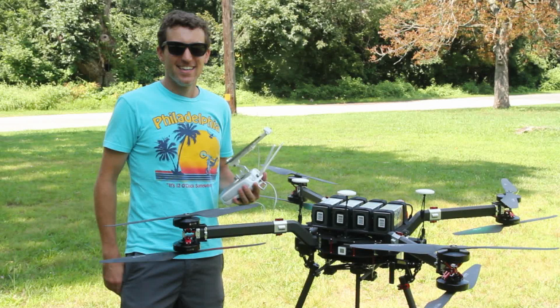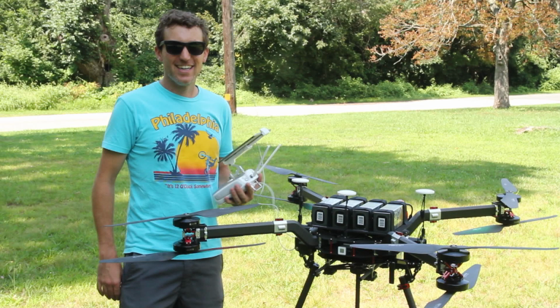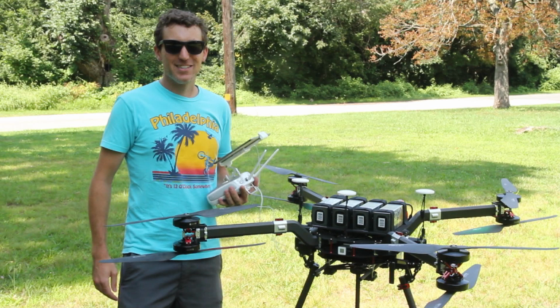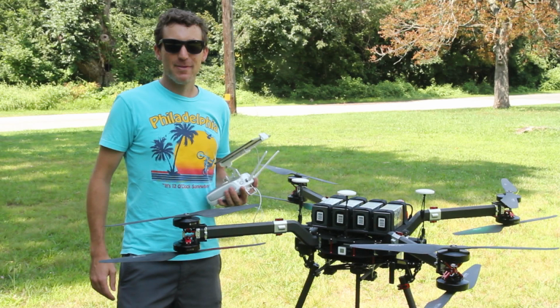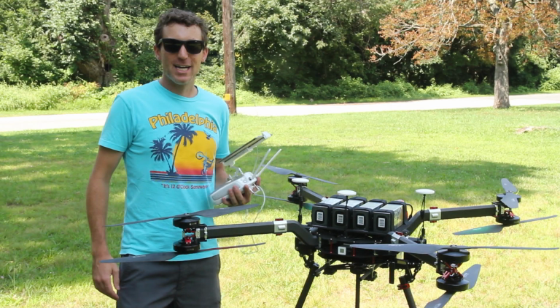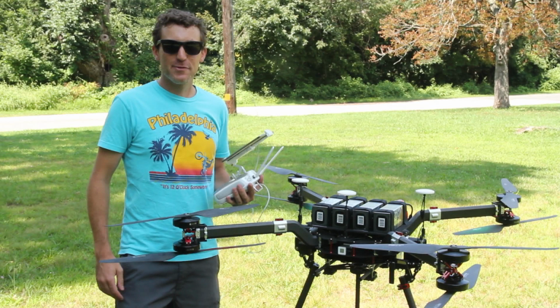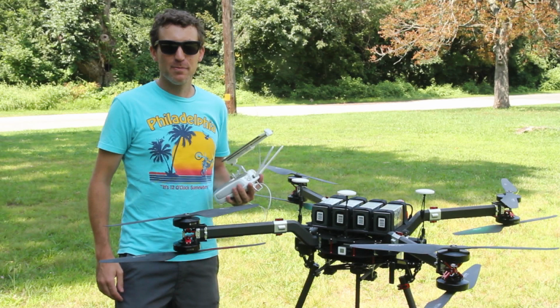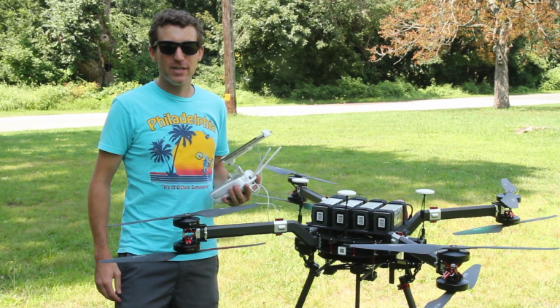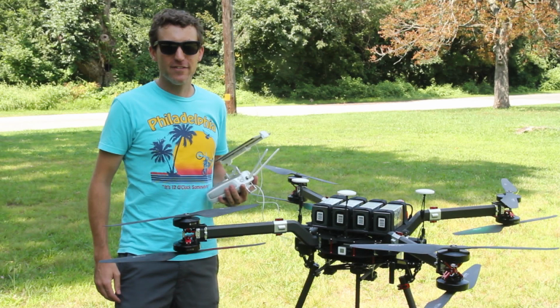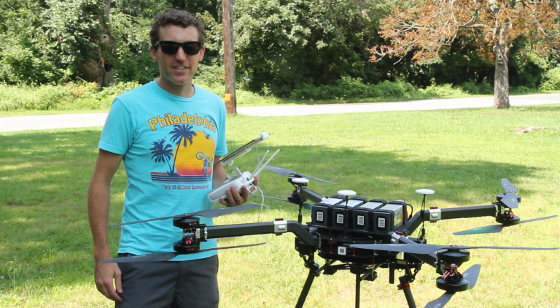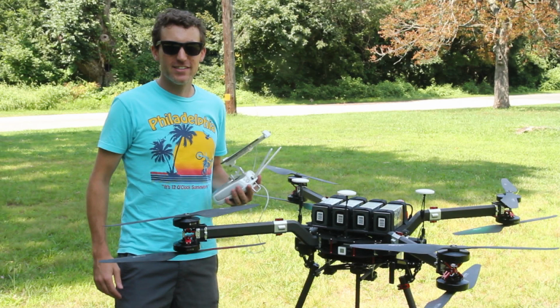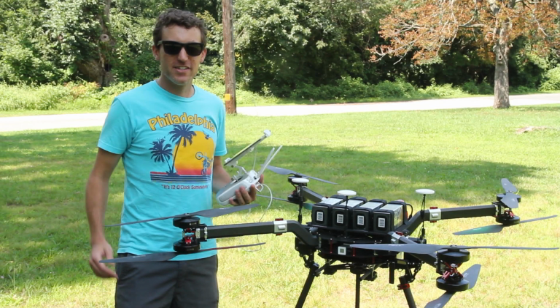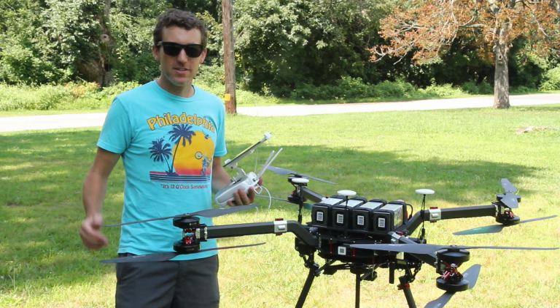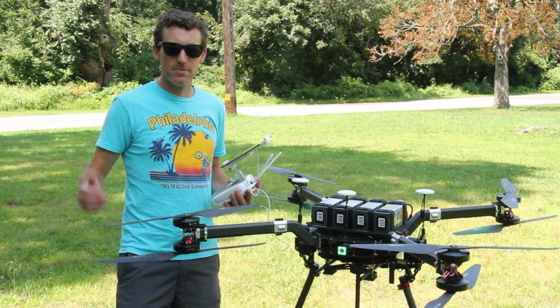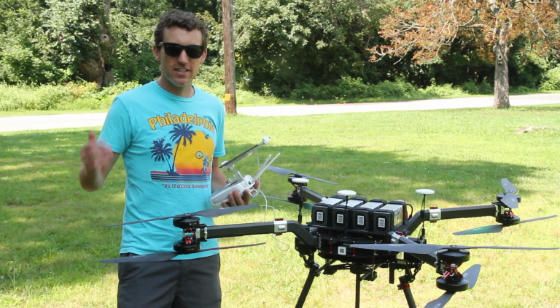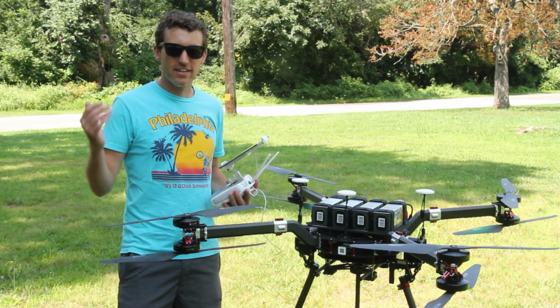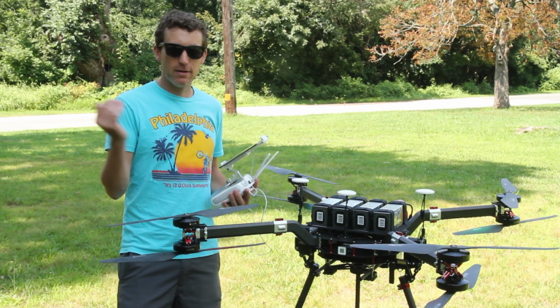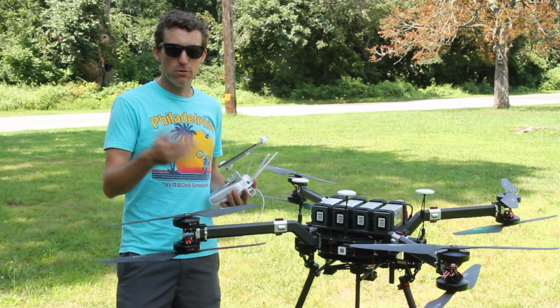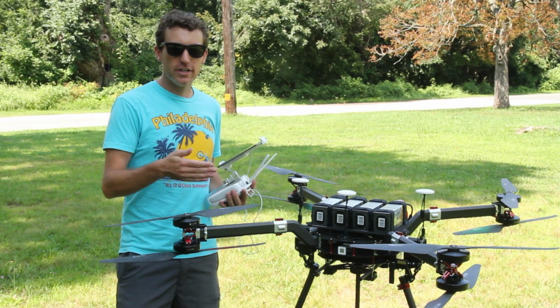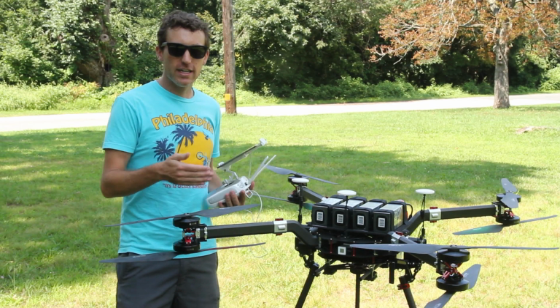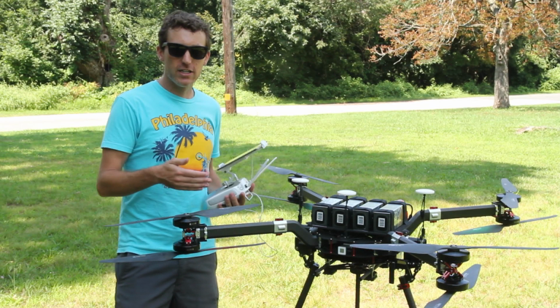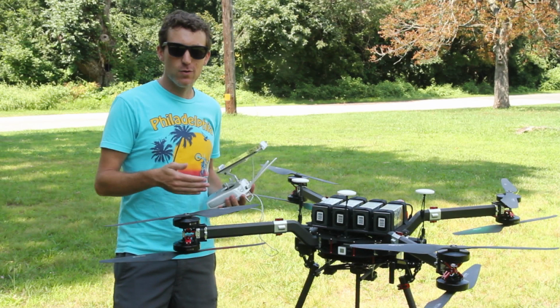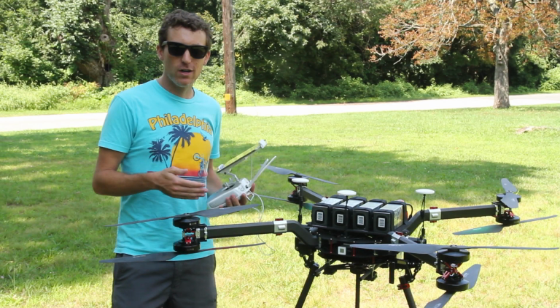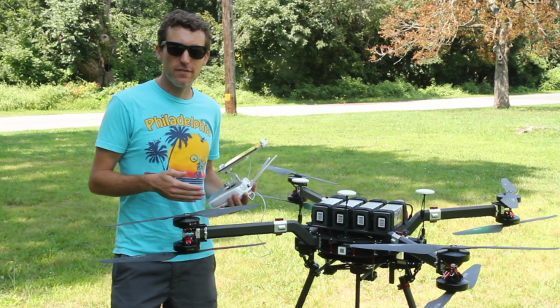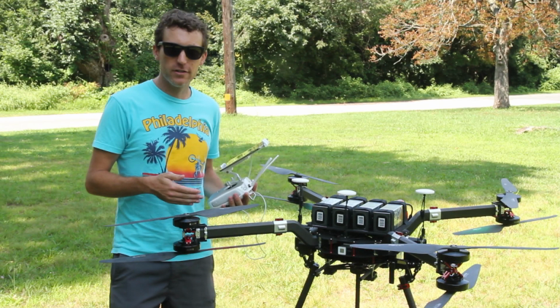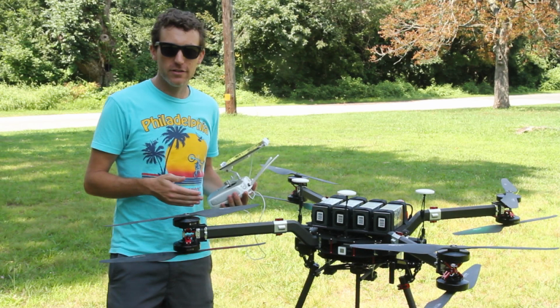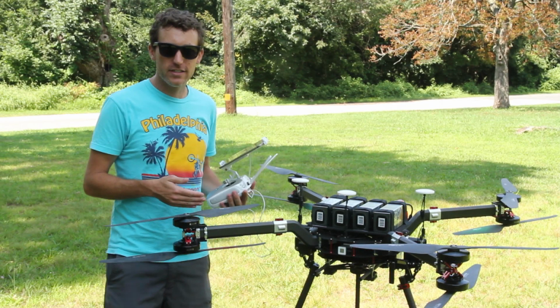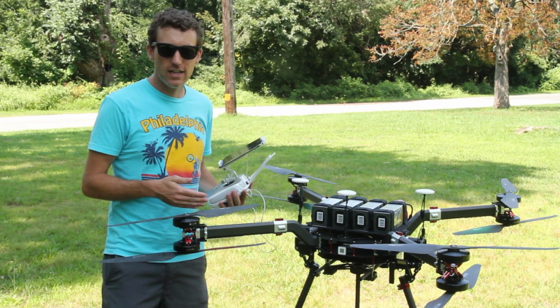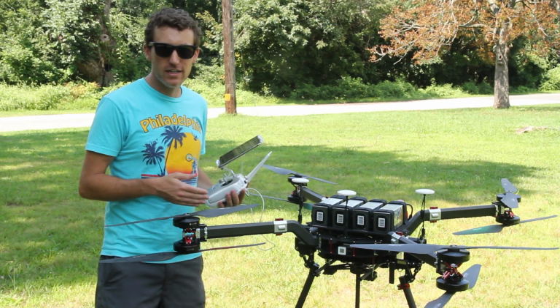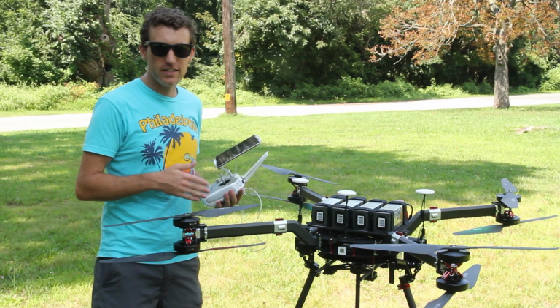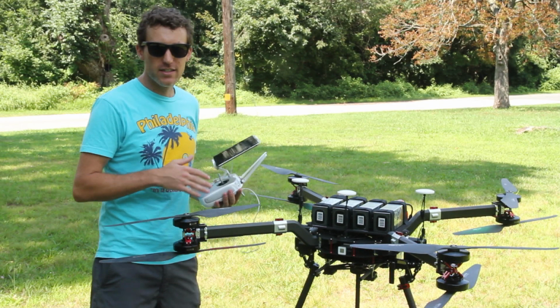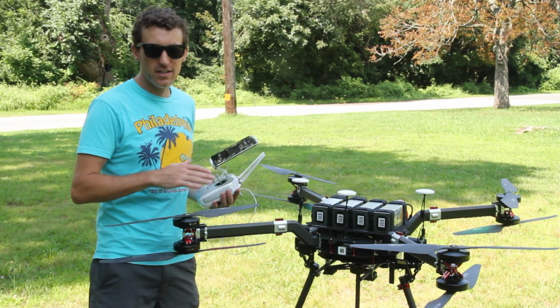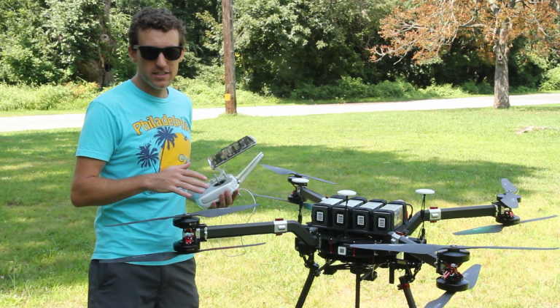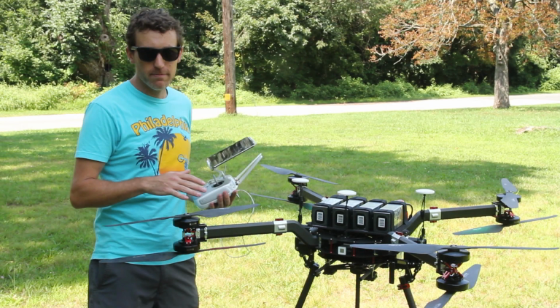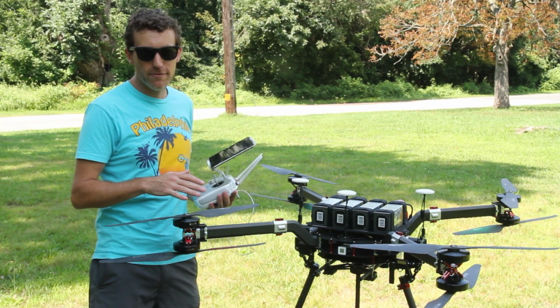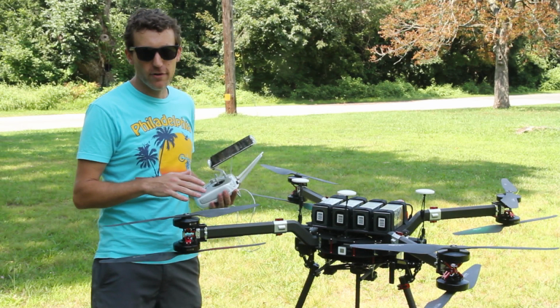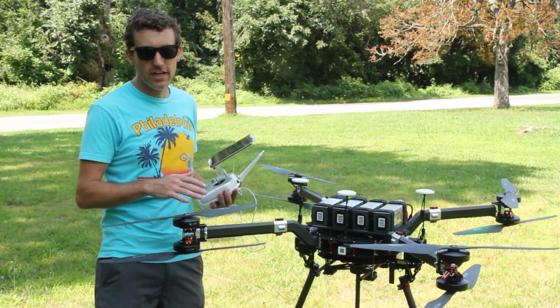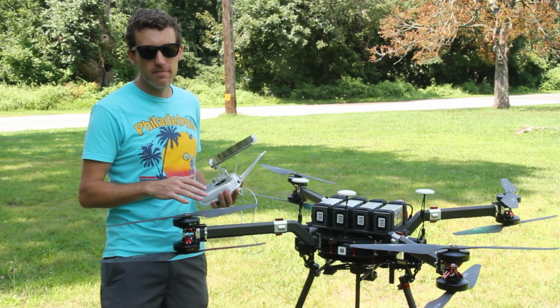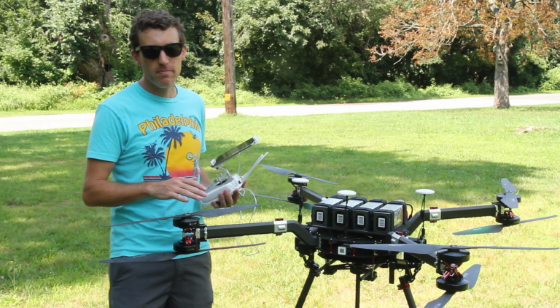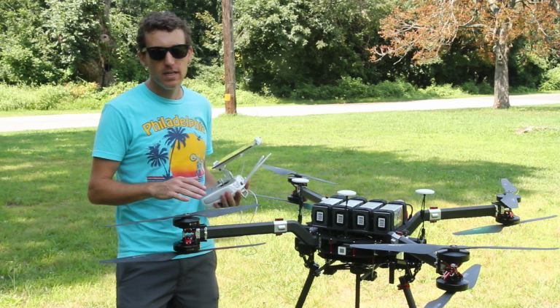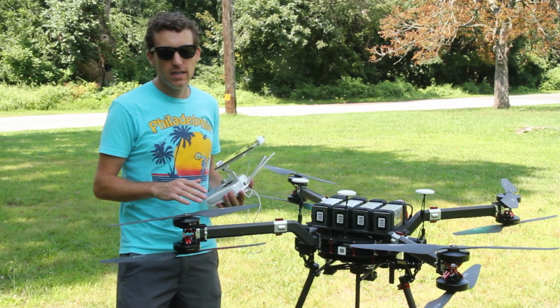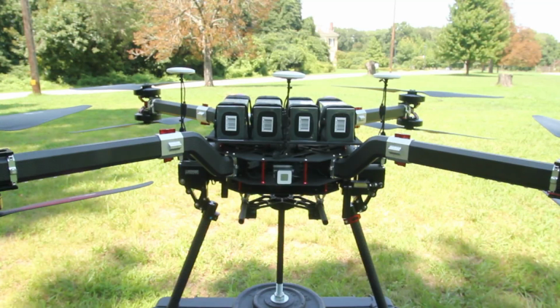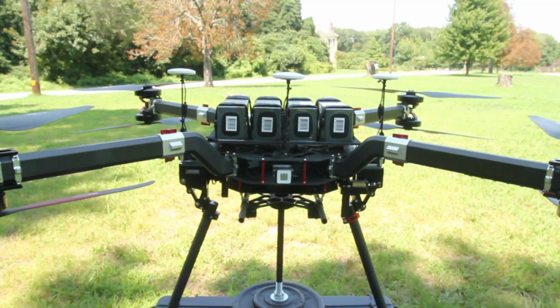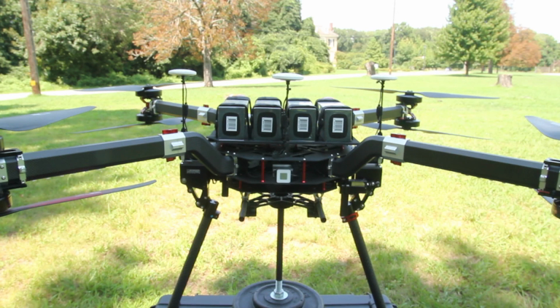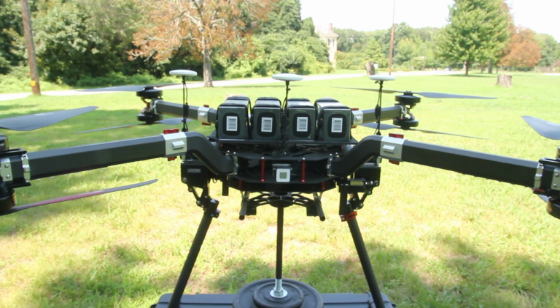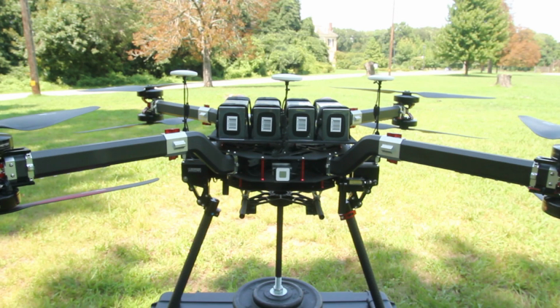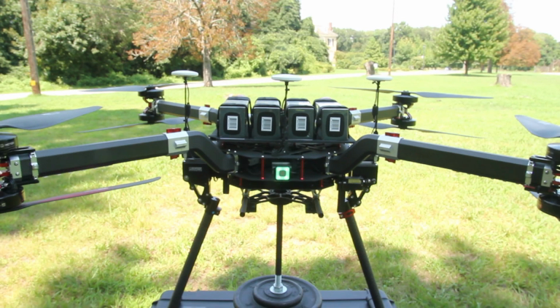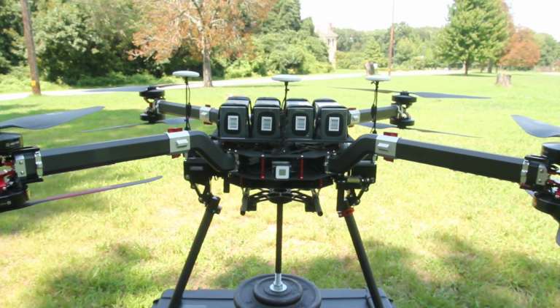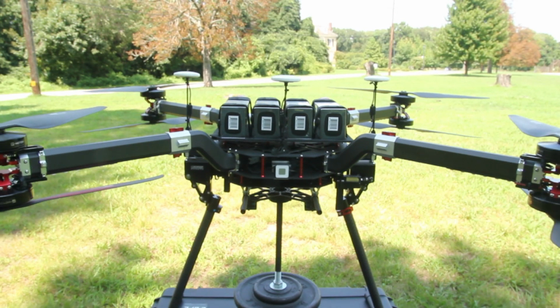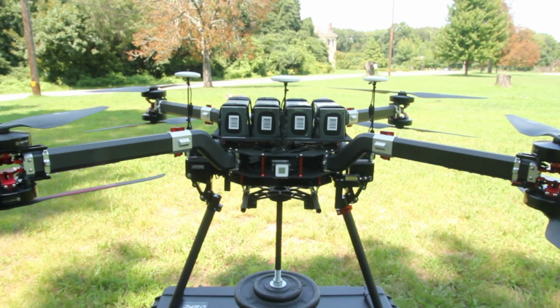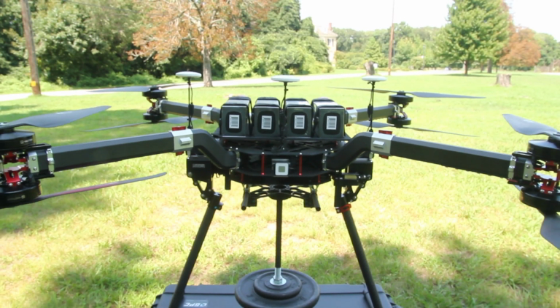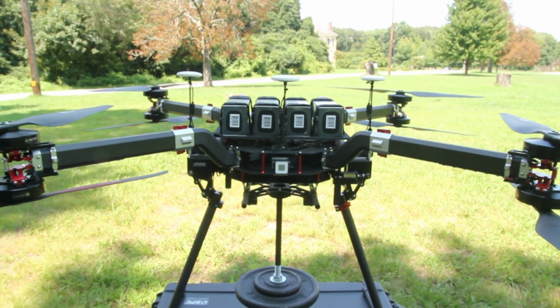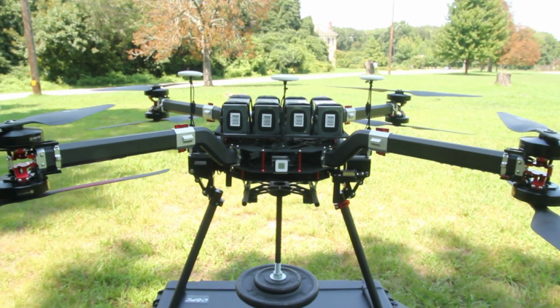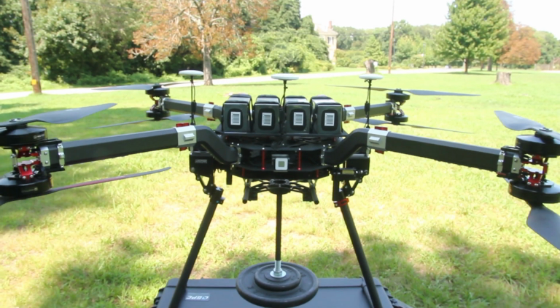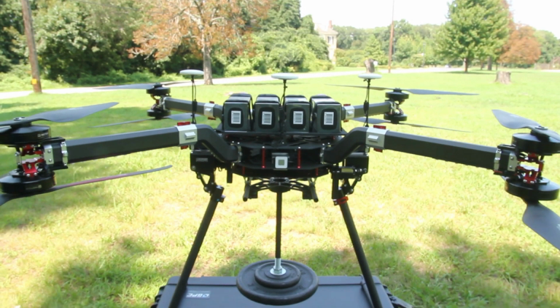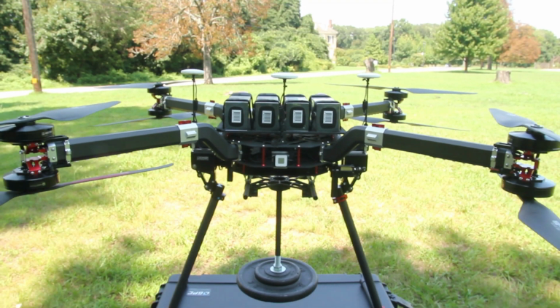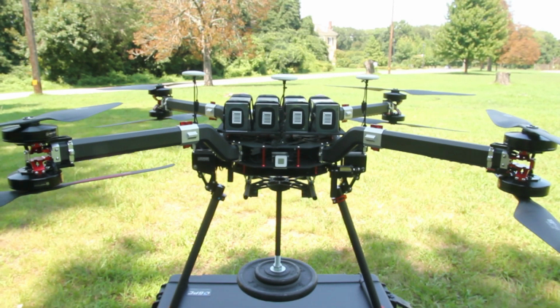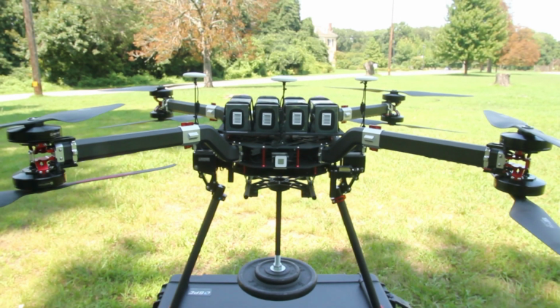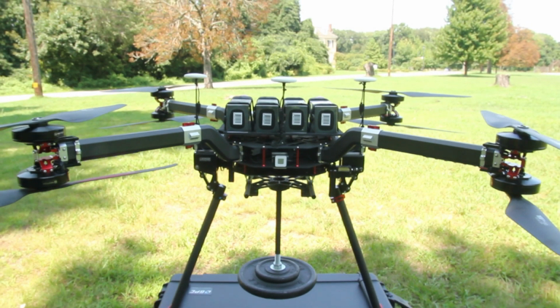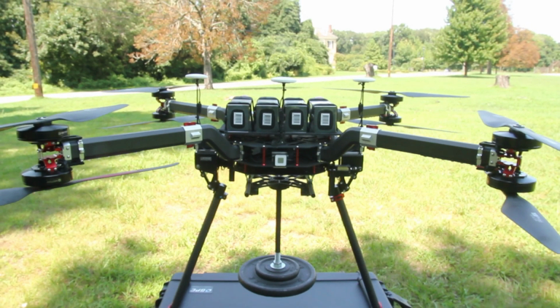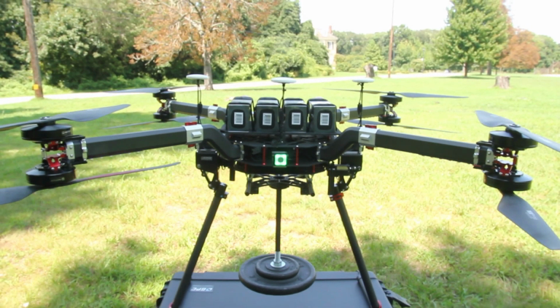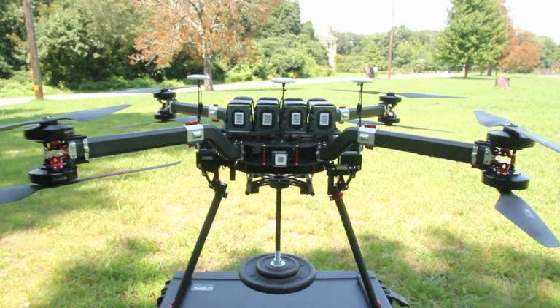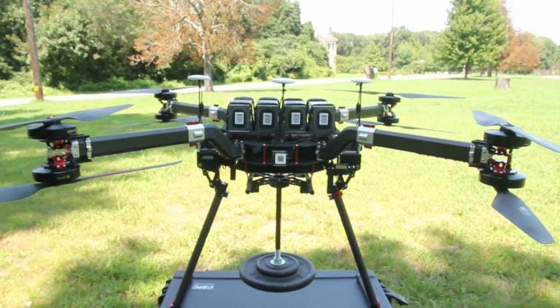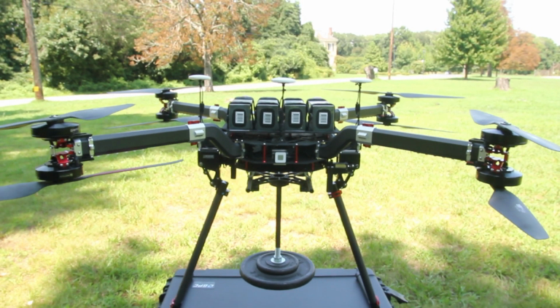Hey, it's Max from BFD Systems, and today we're looking at a 1200 size custom frame that is built around the A3 Pro and Lightbridge.